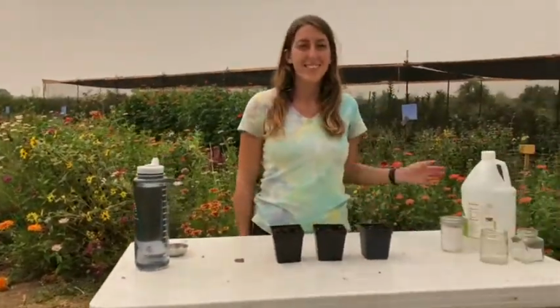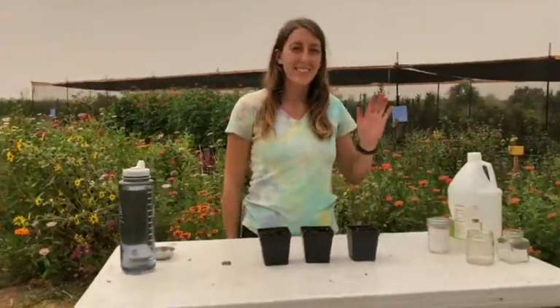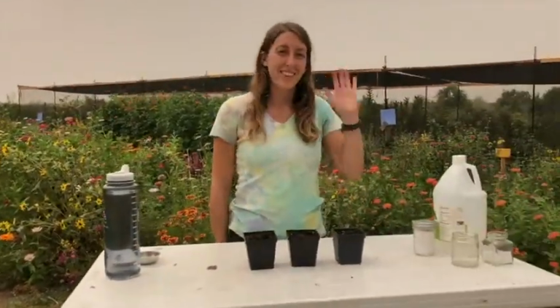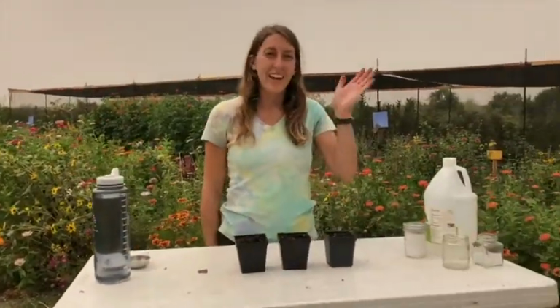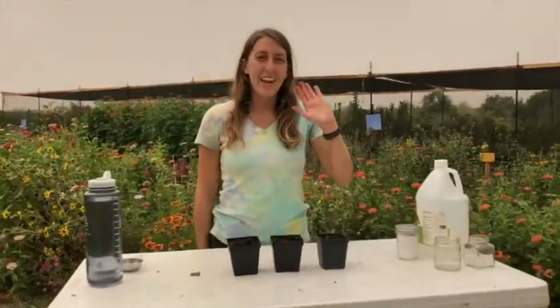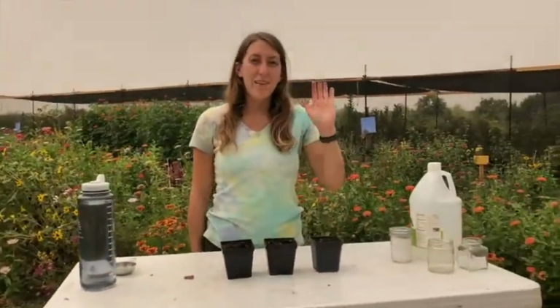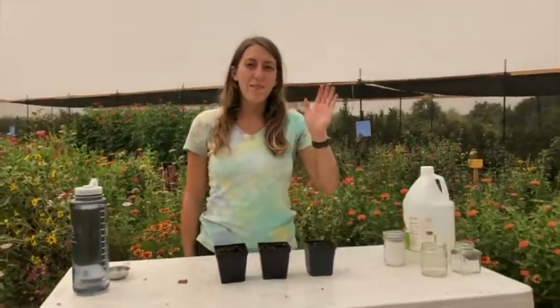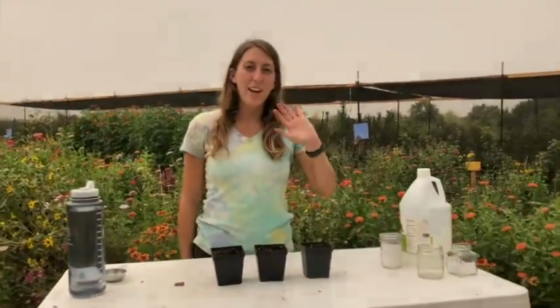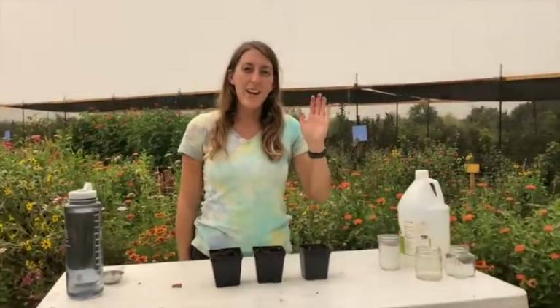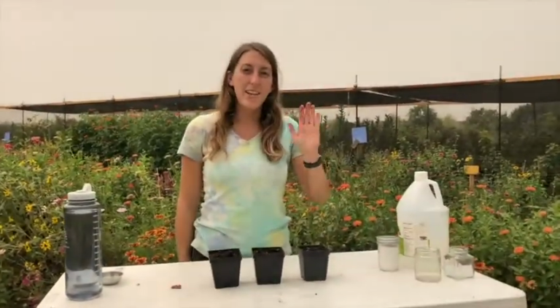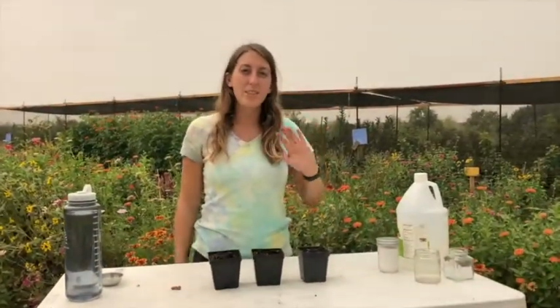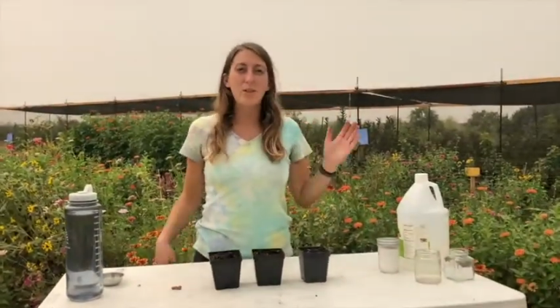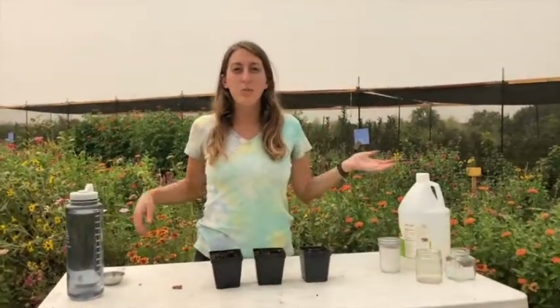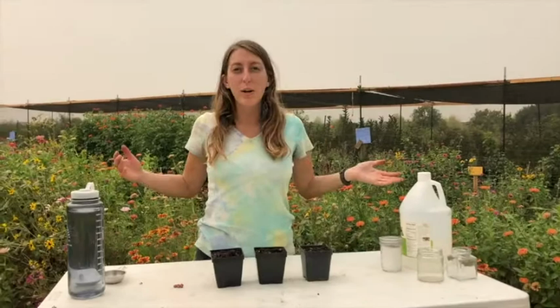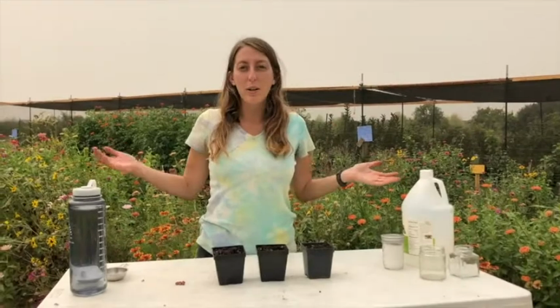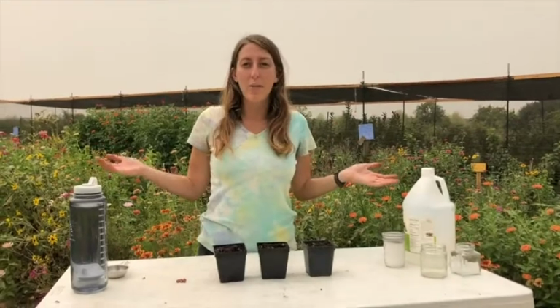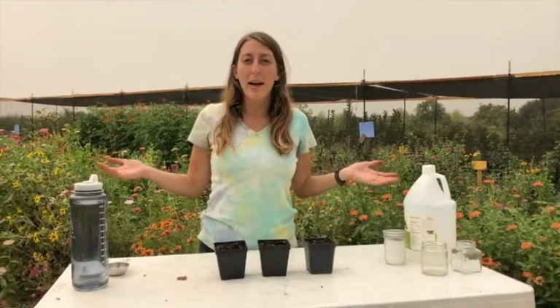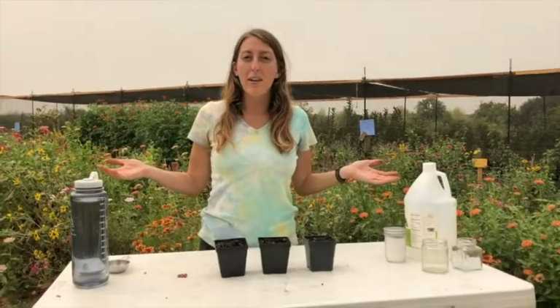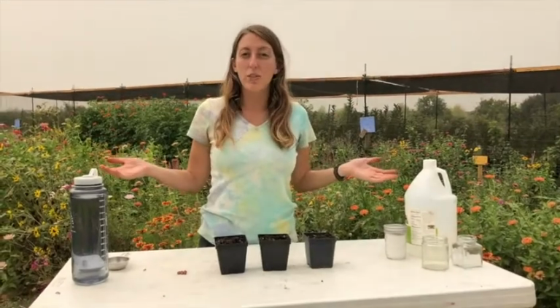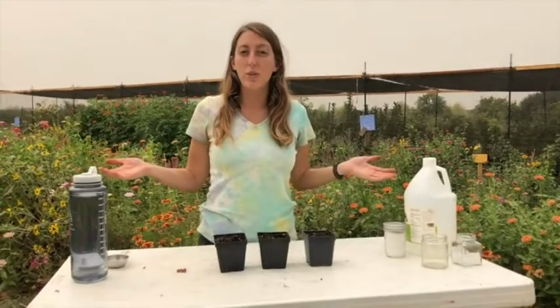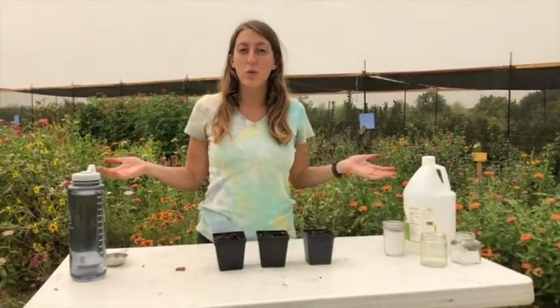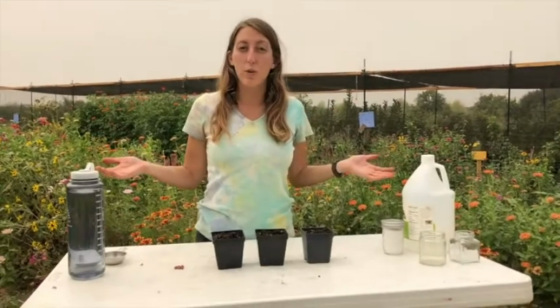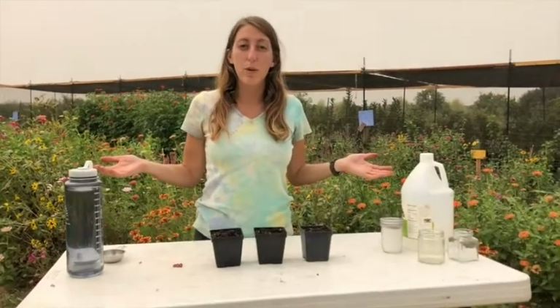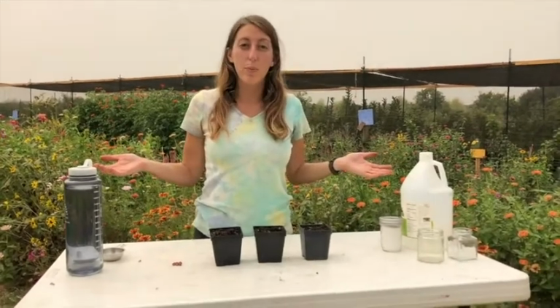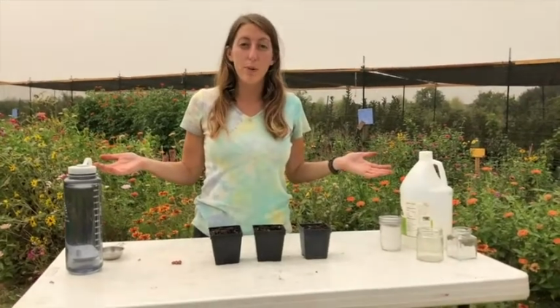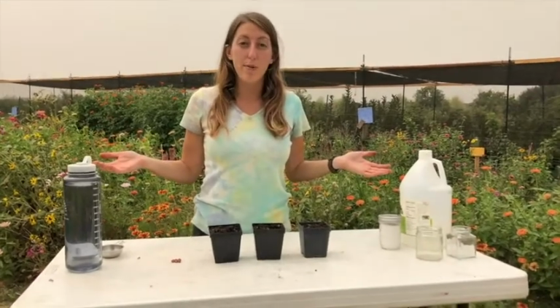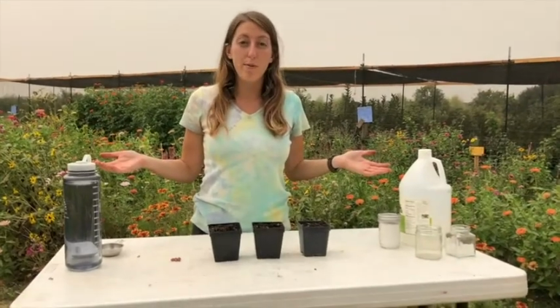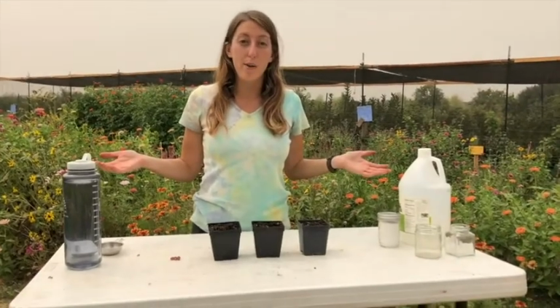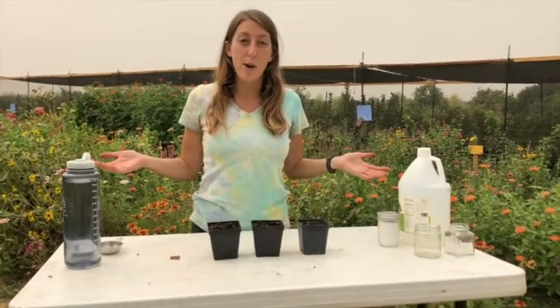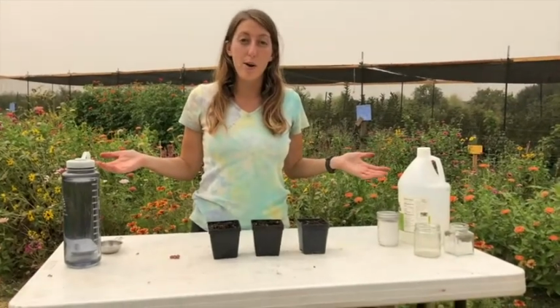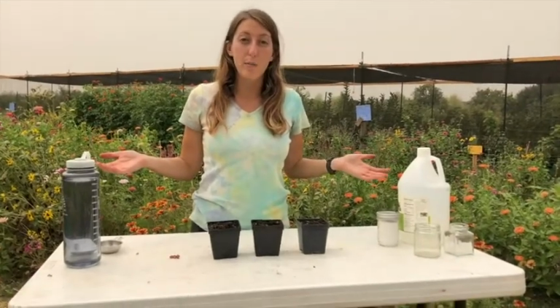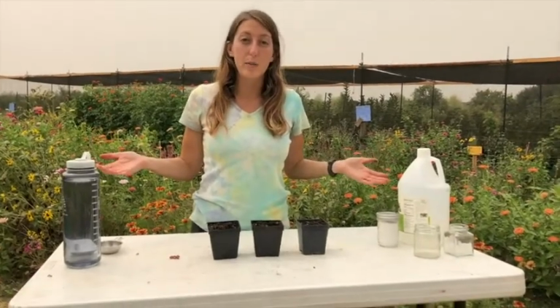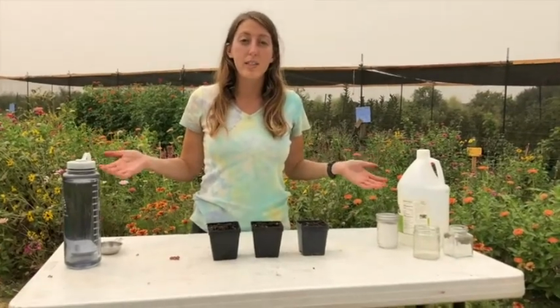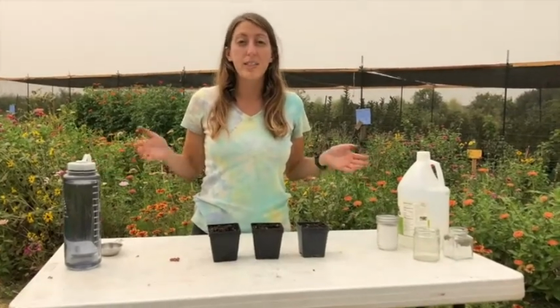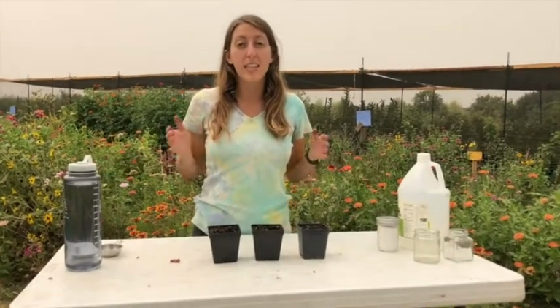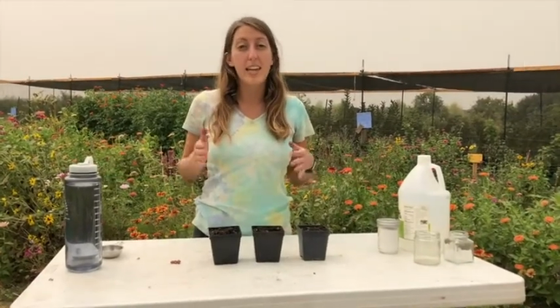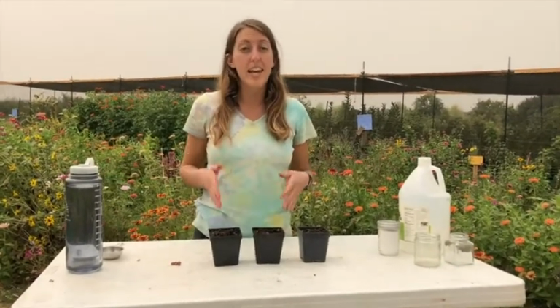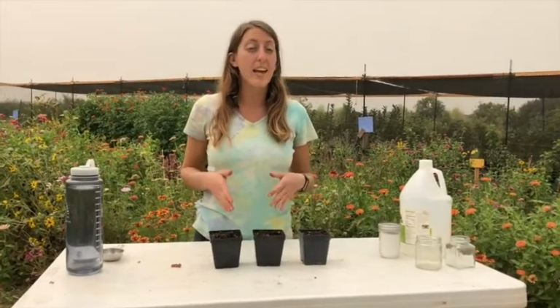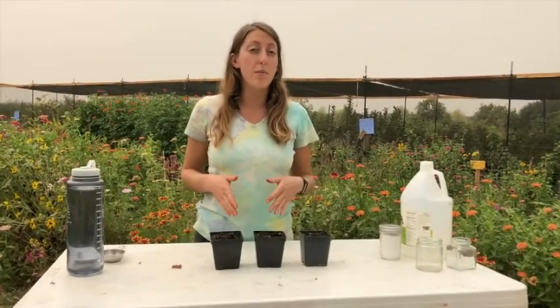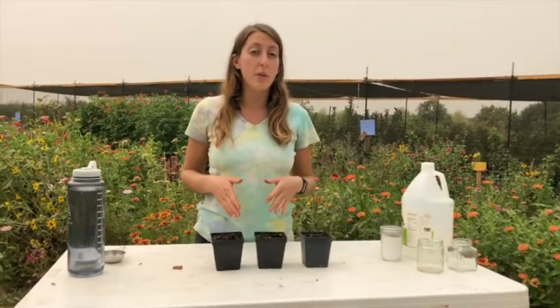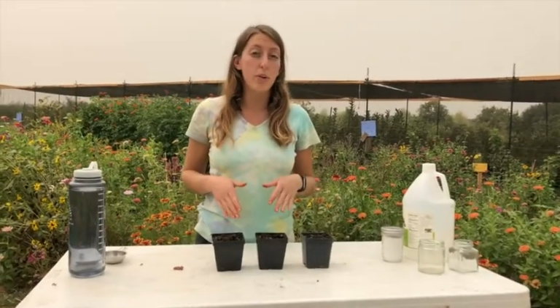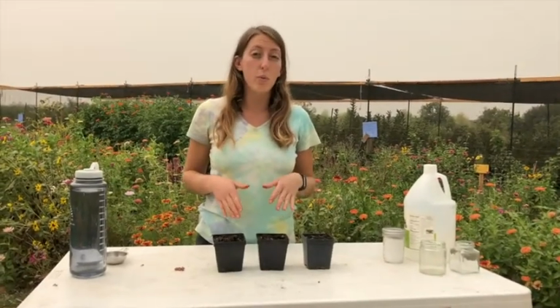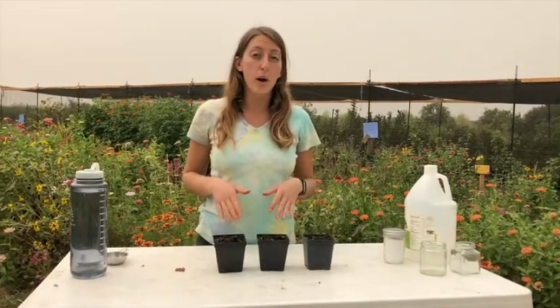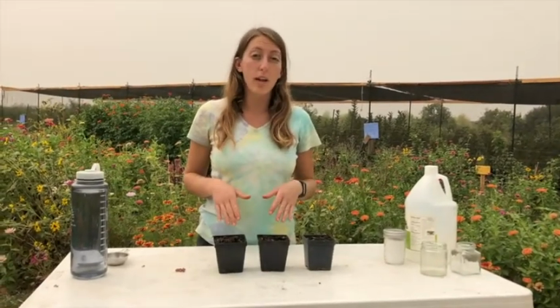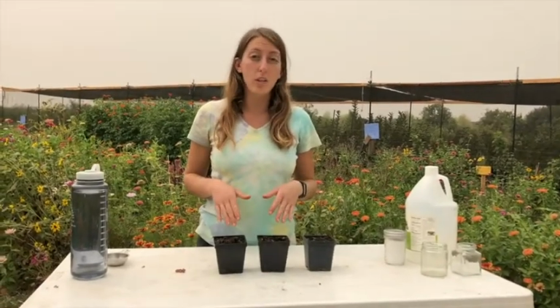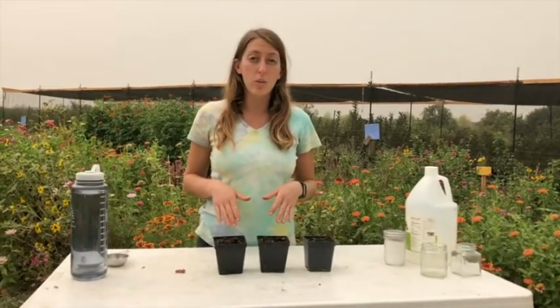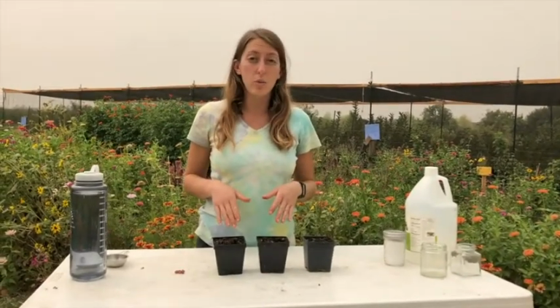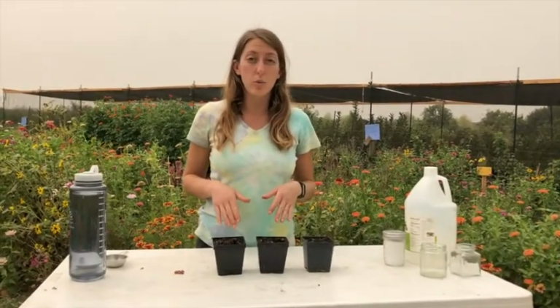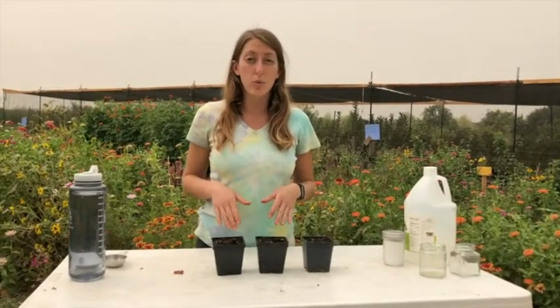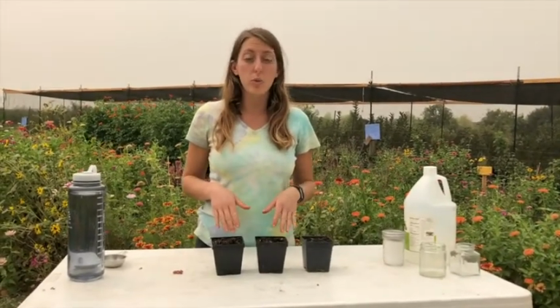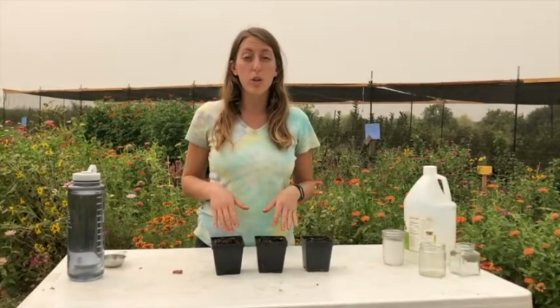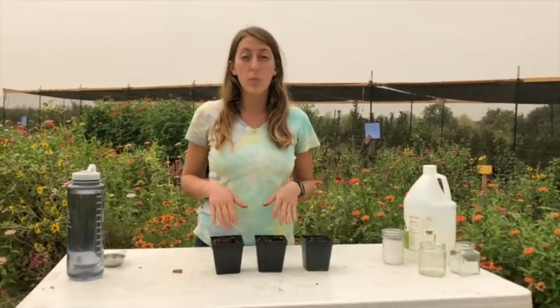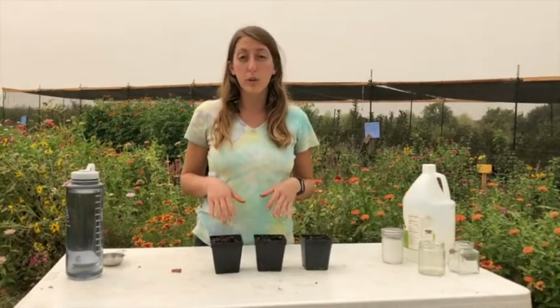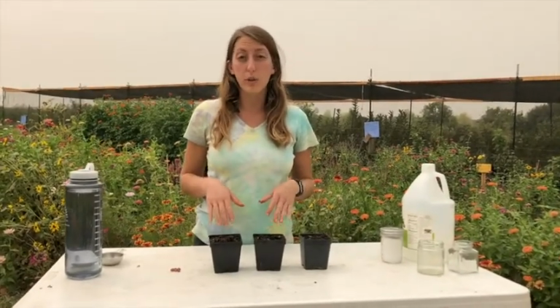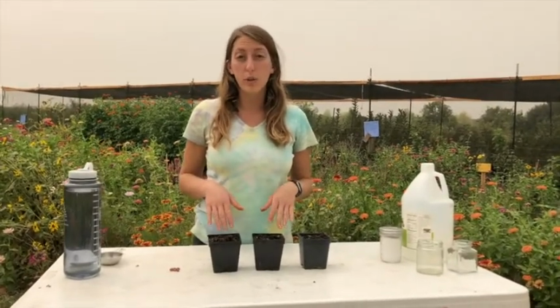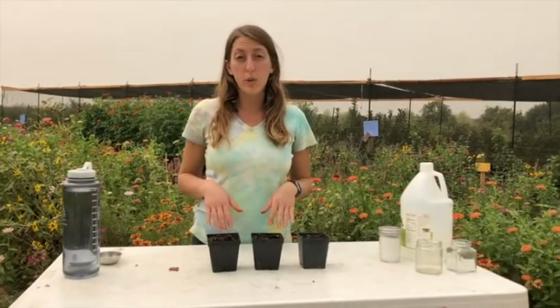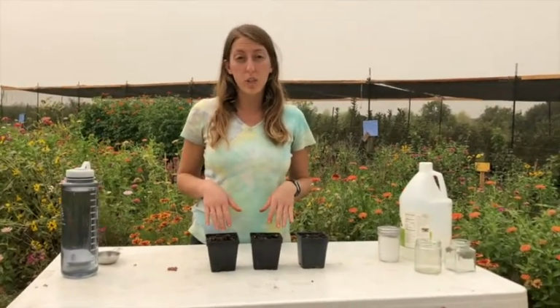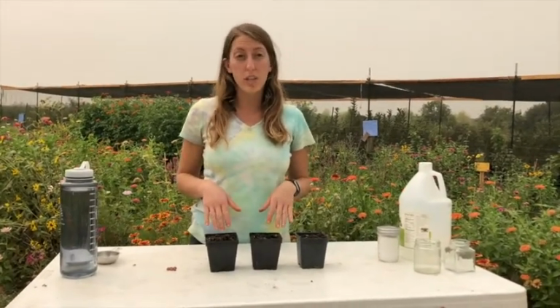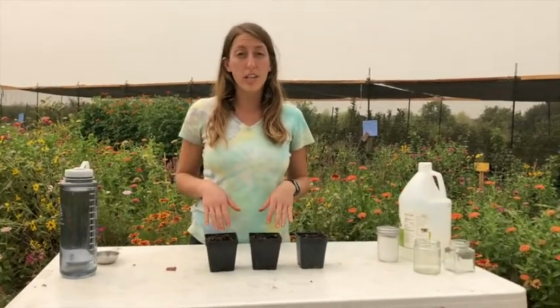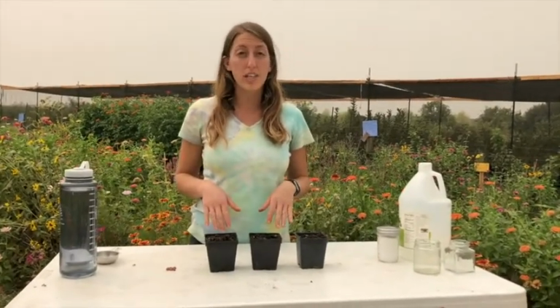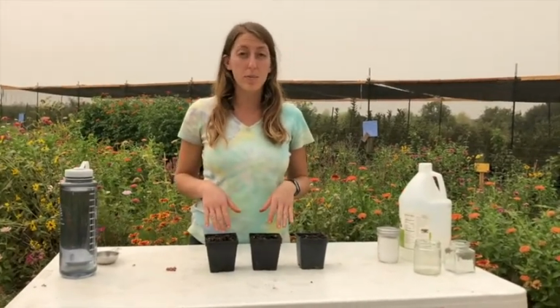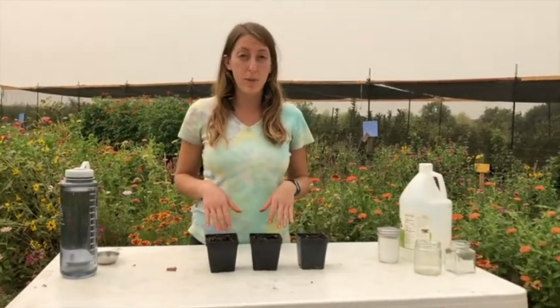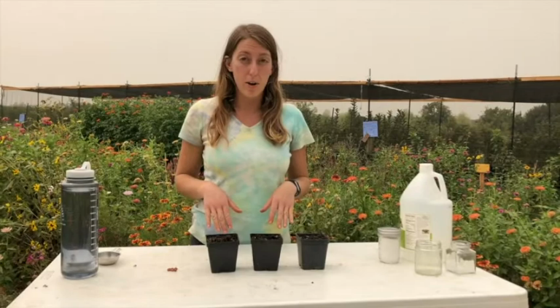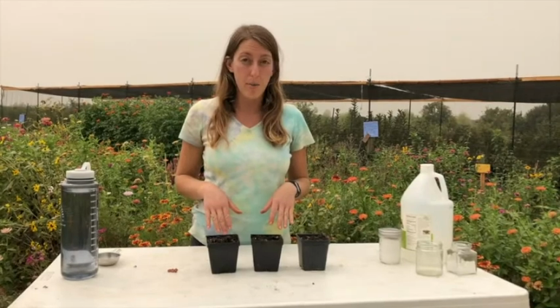Hey friends, welcome out to Soil Born Farms. Today I'm going to walk you through your pollution experiment.